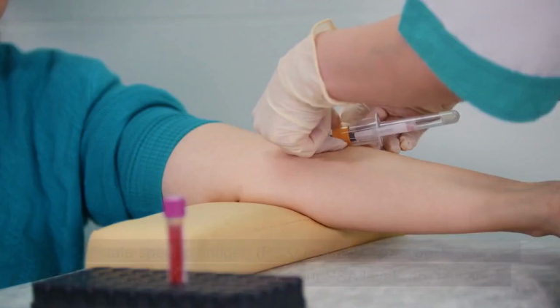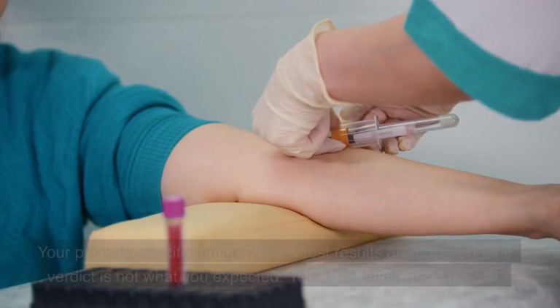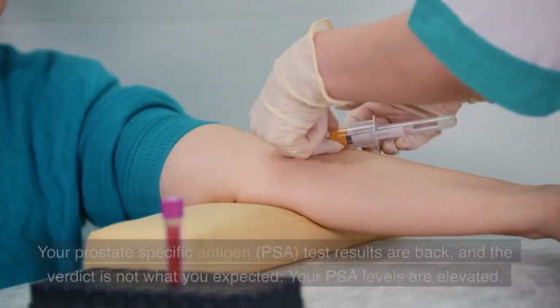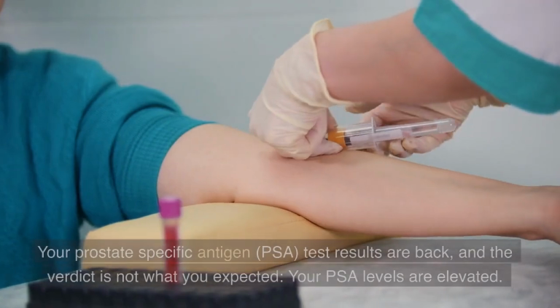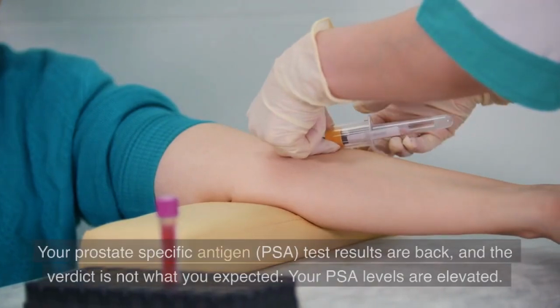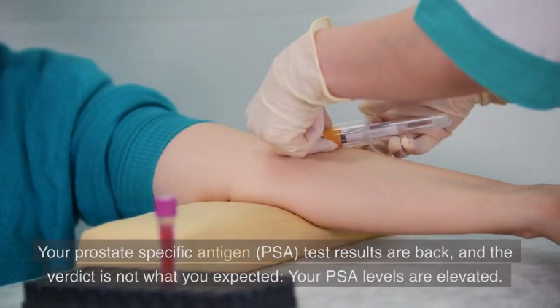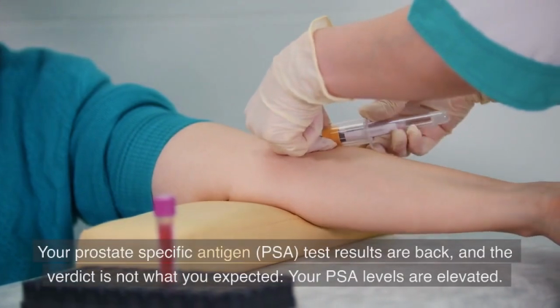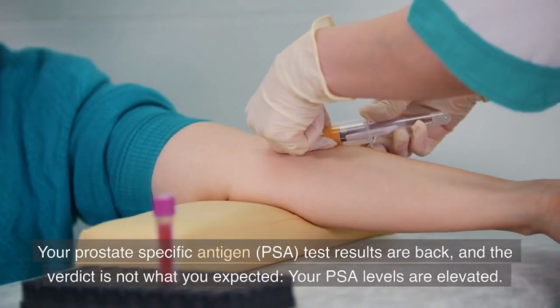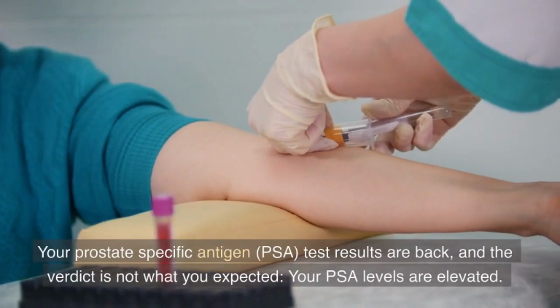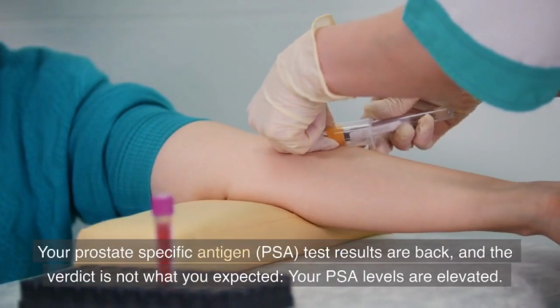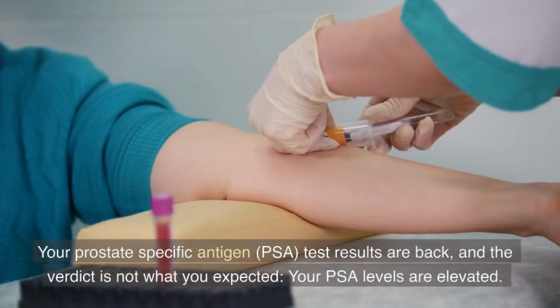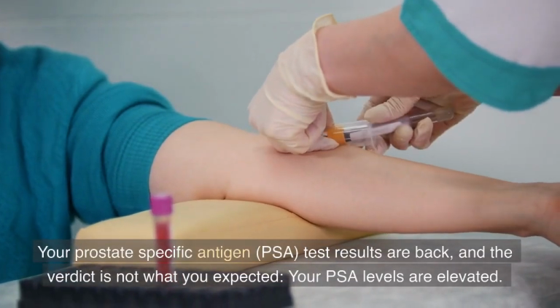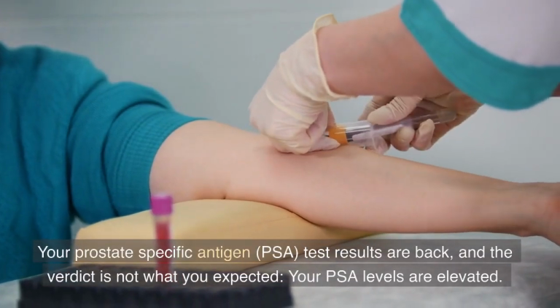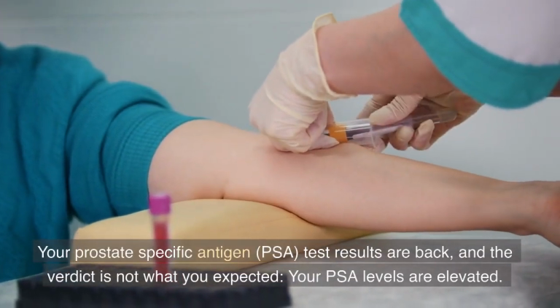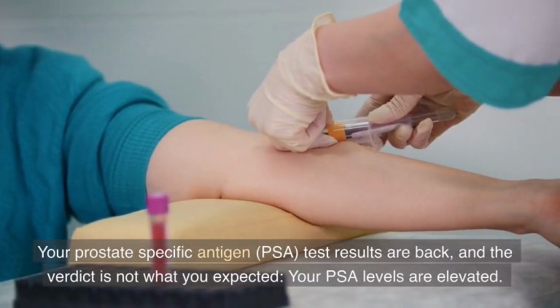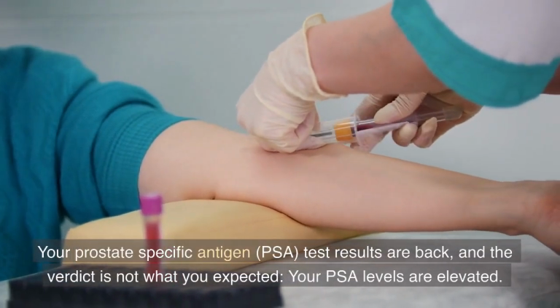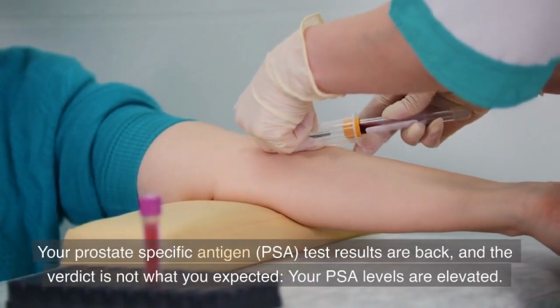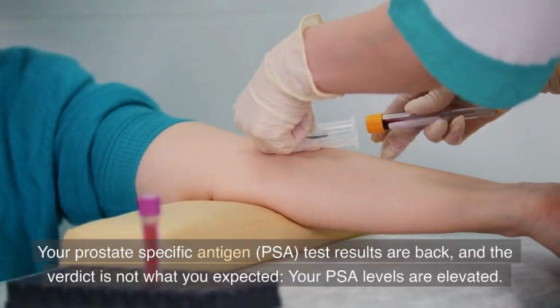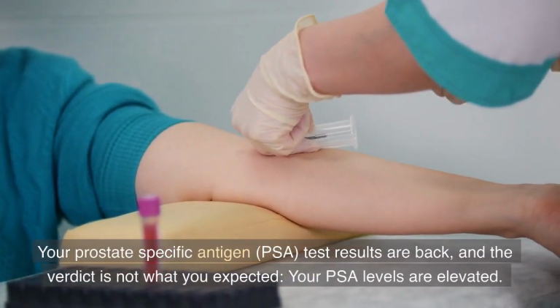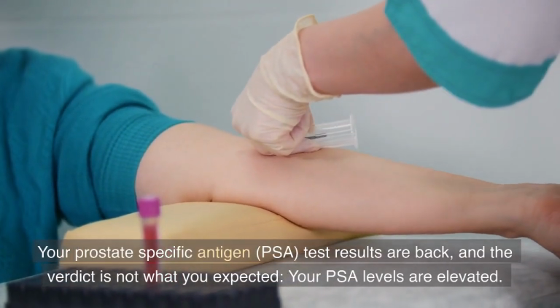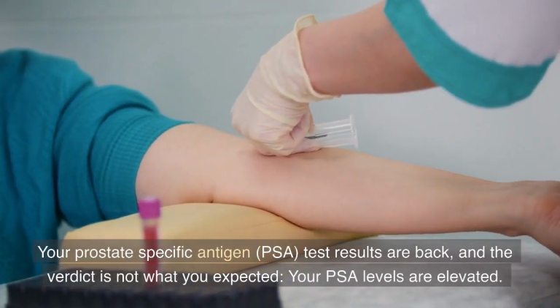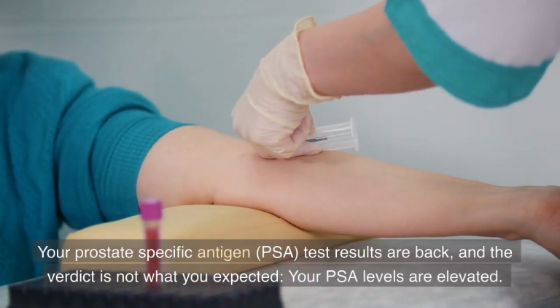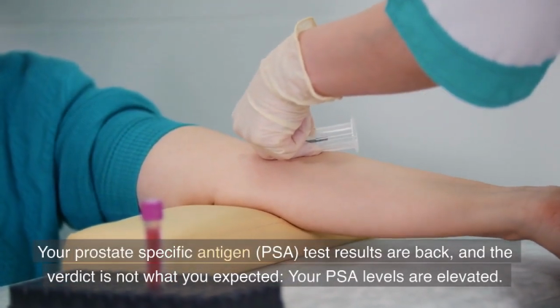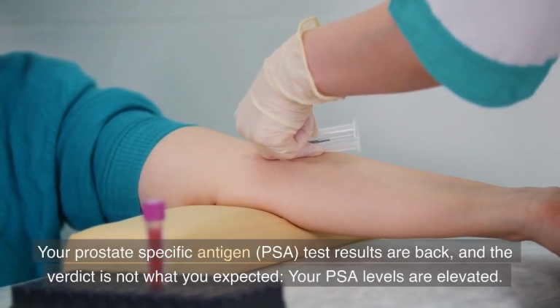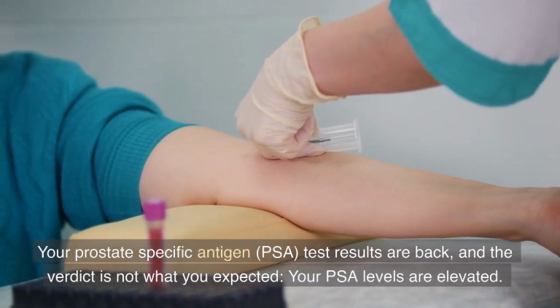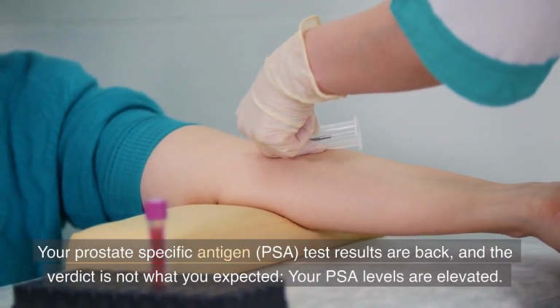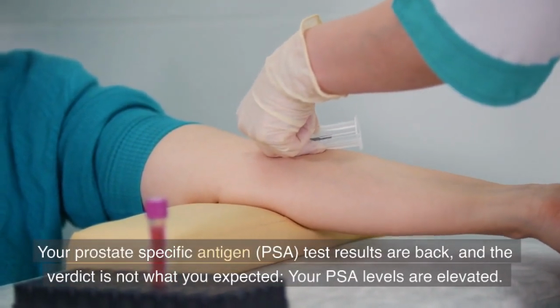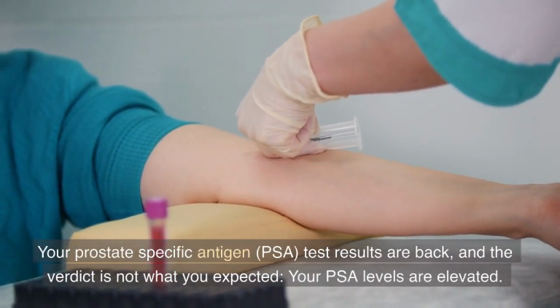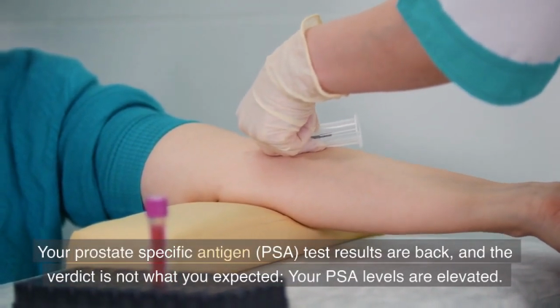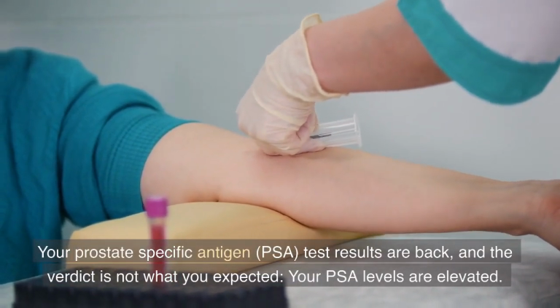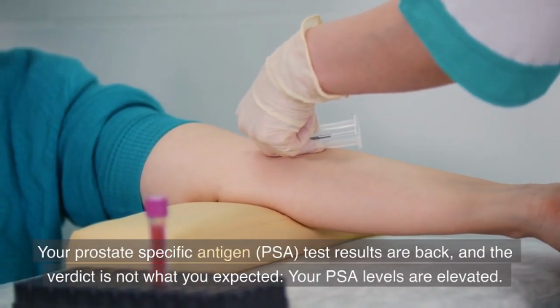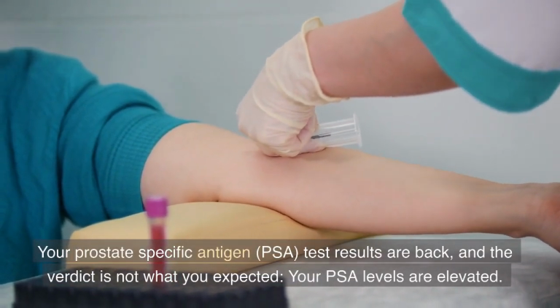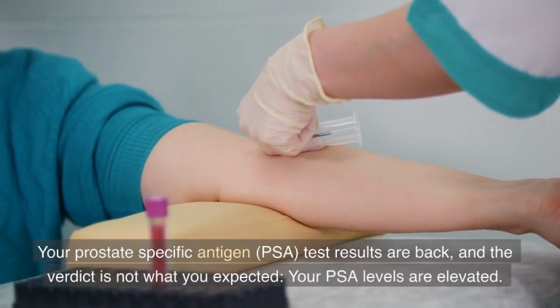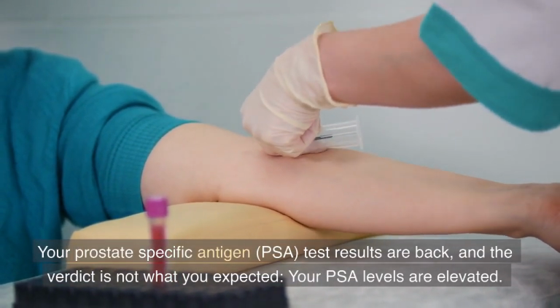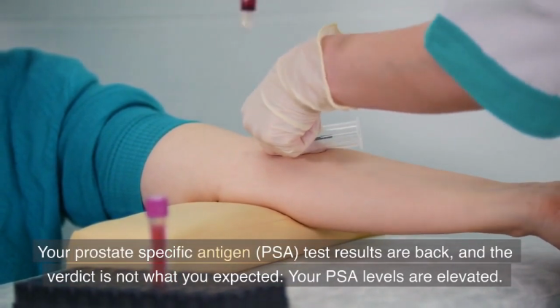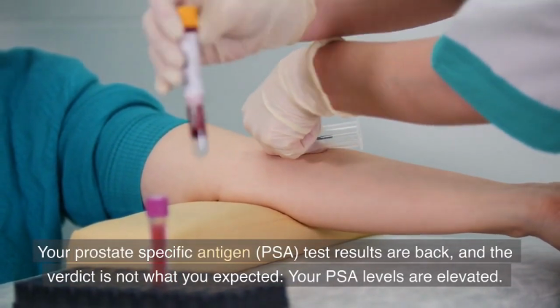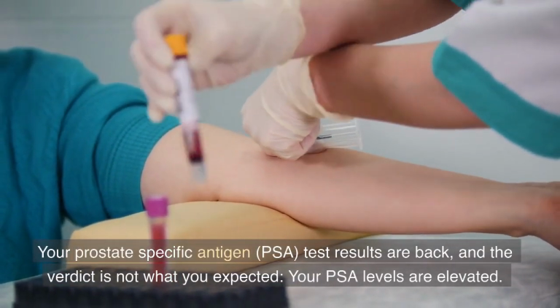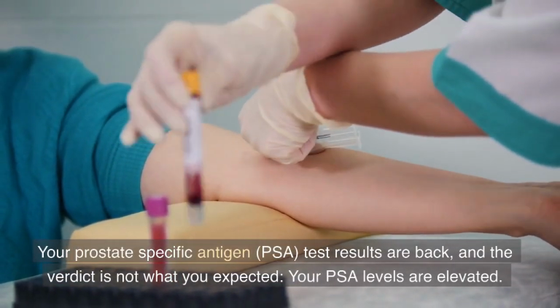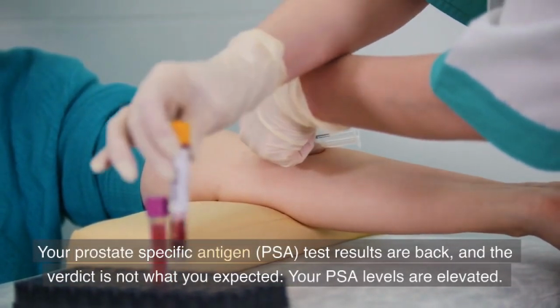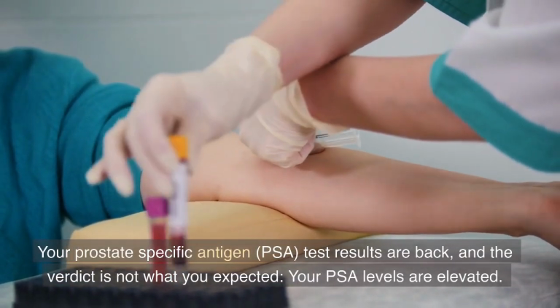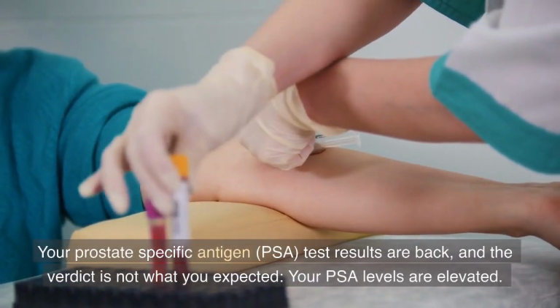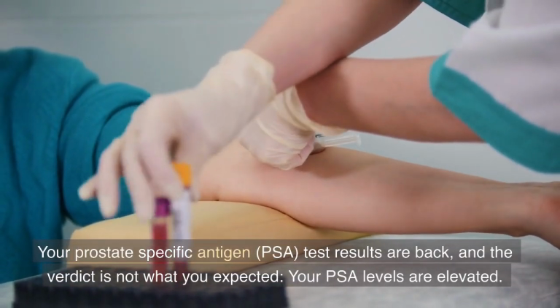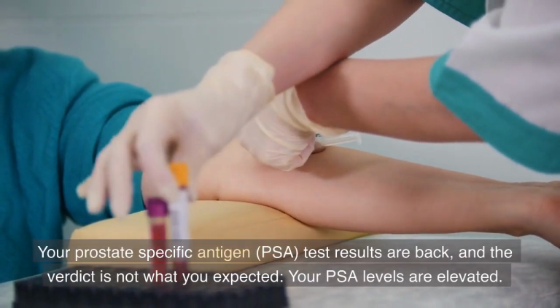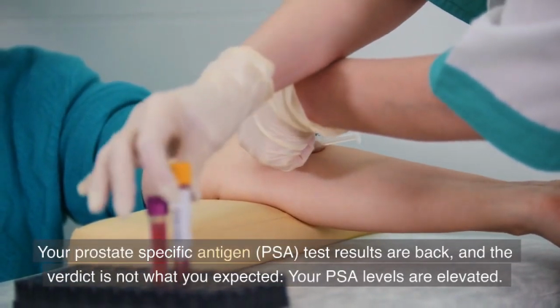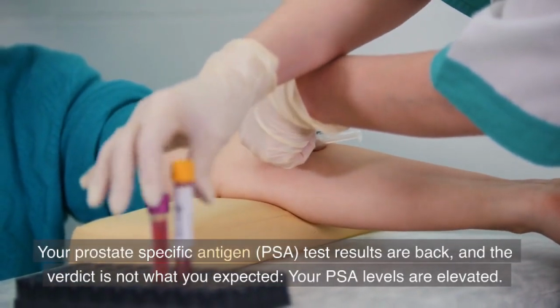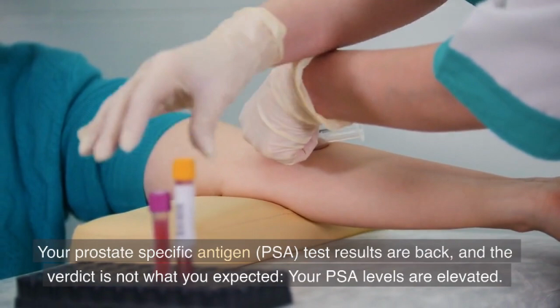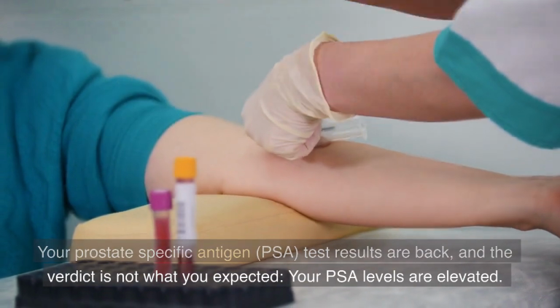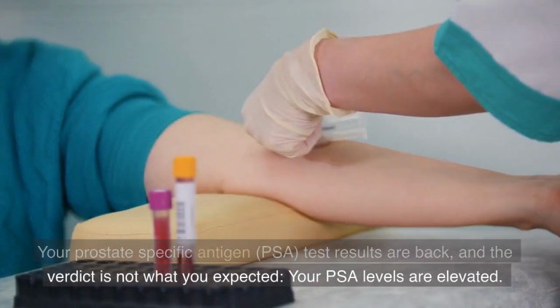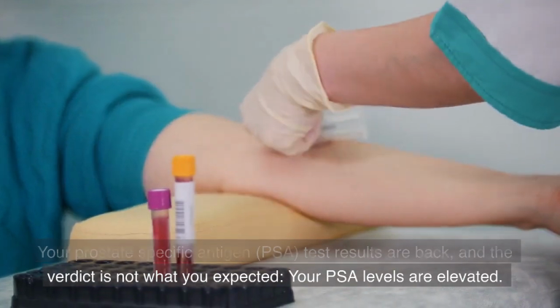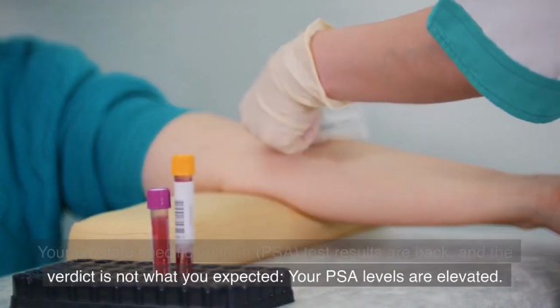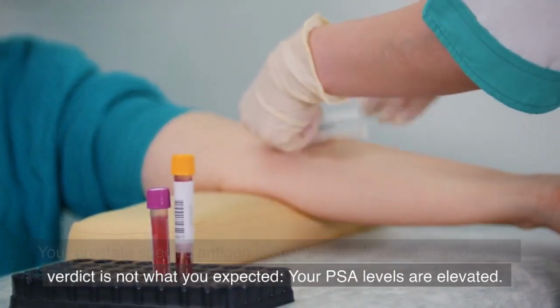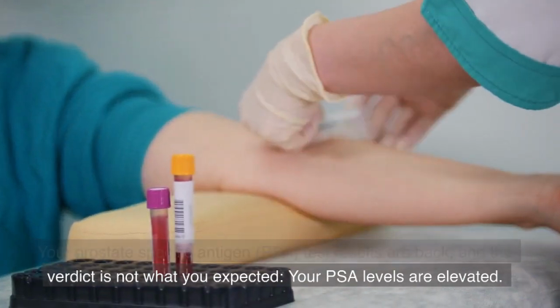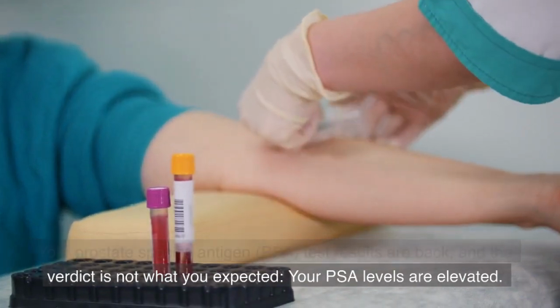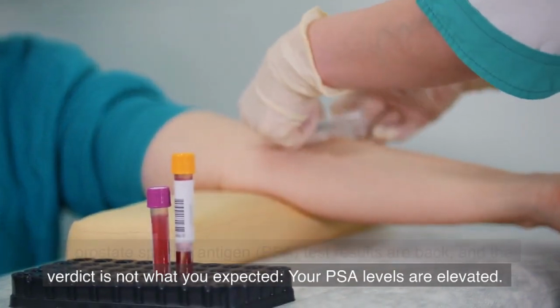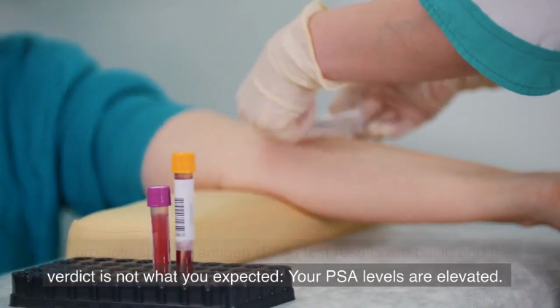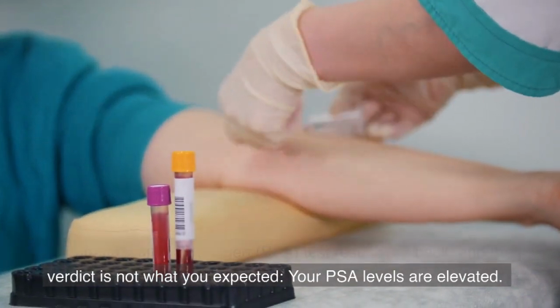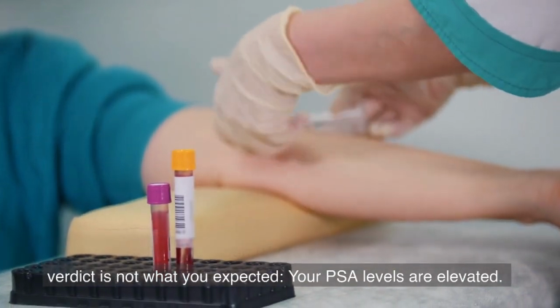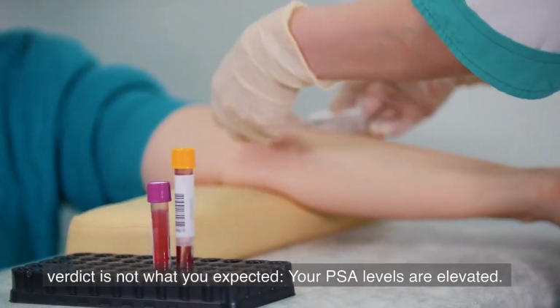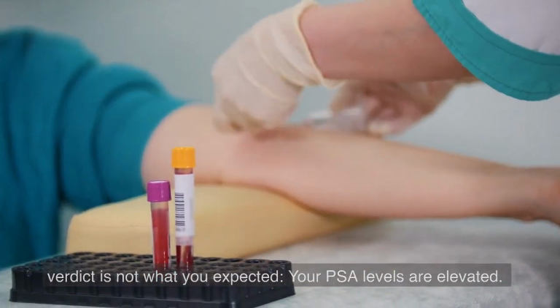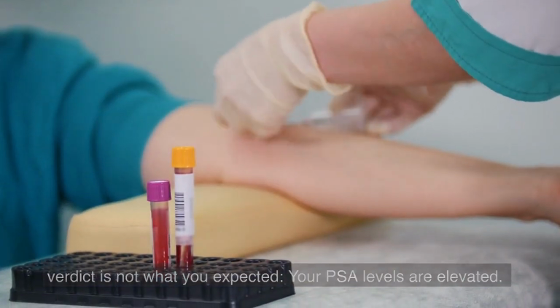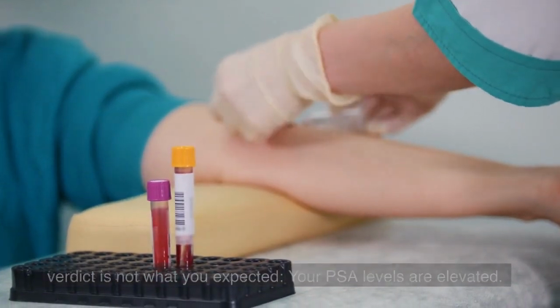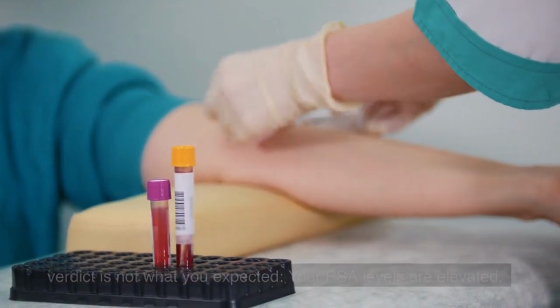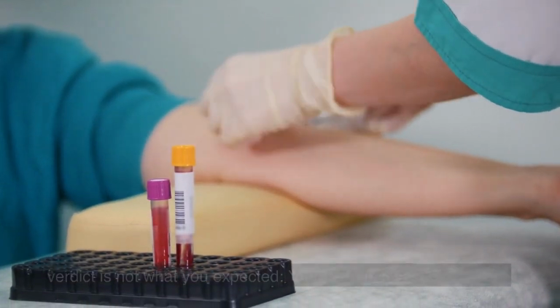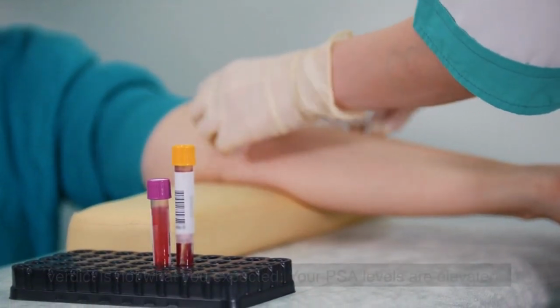Your prostate-specific antigen, PSA, test results are back, and the verdict is not what you expected — your PSA levels are elevated.